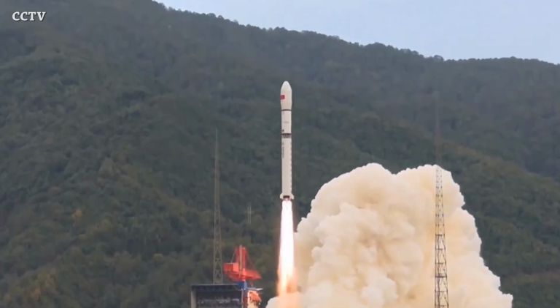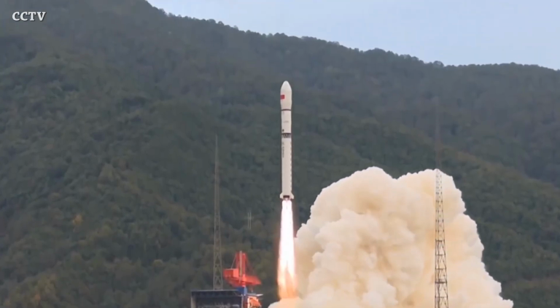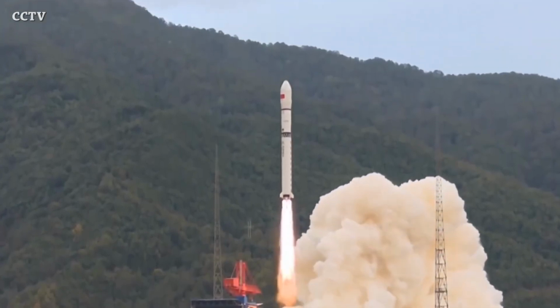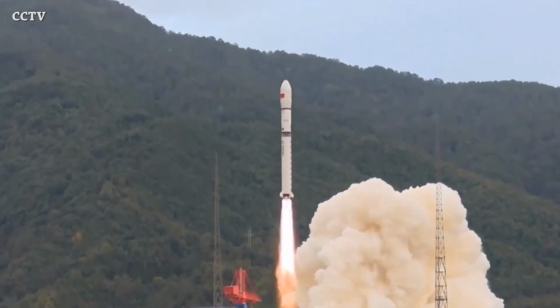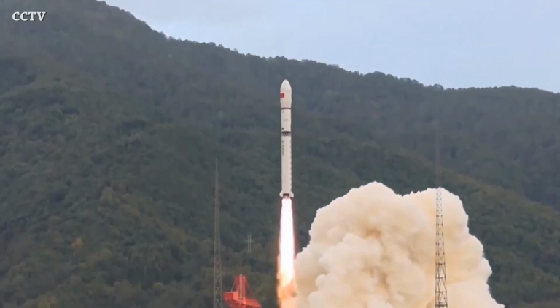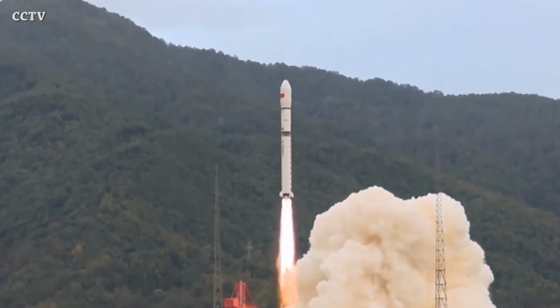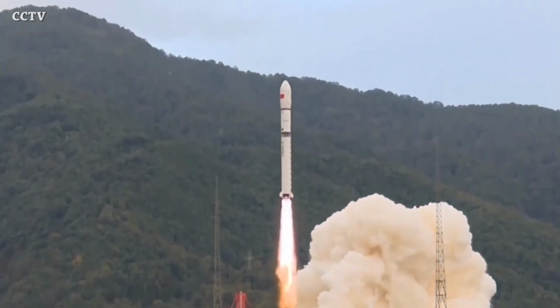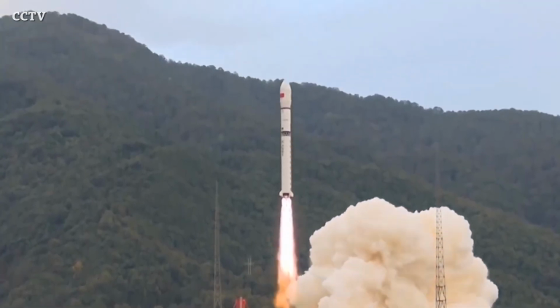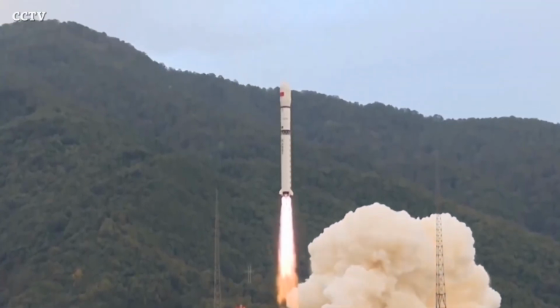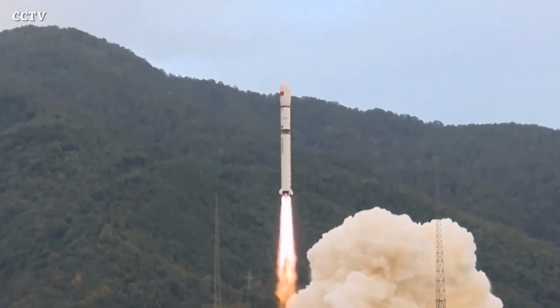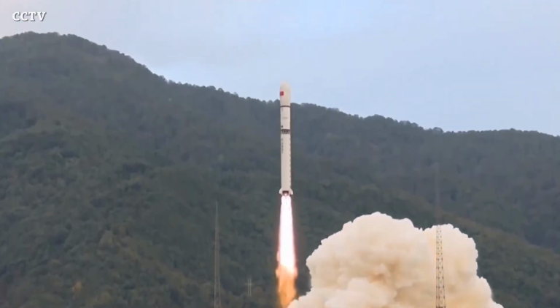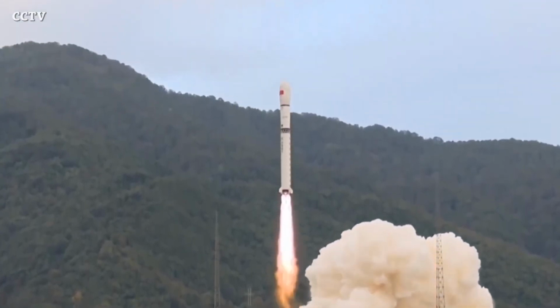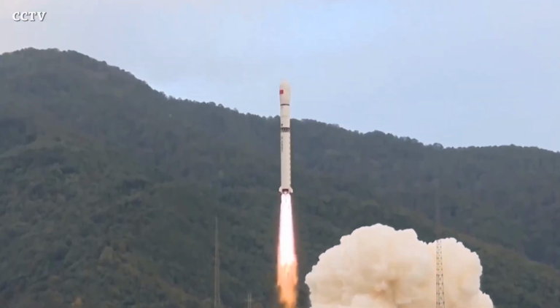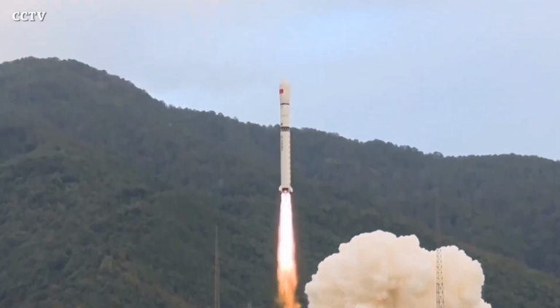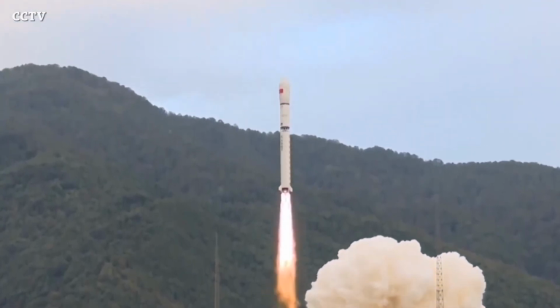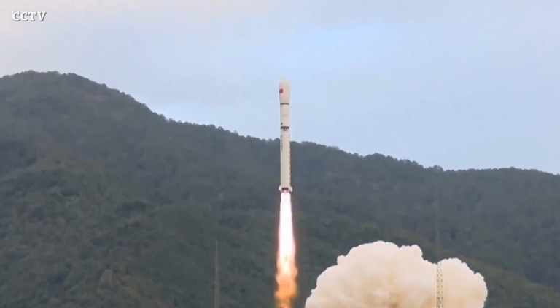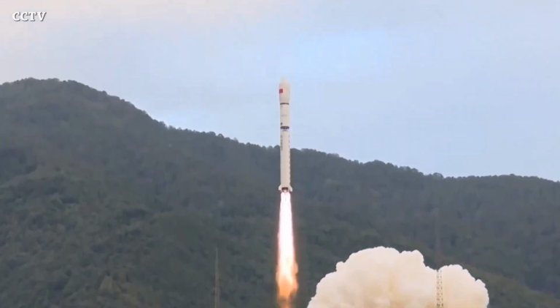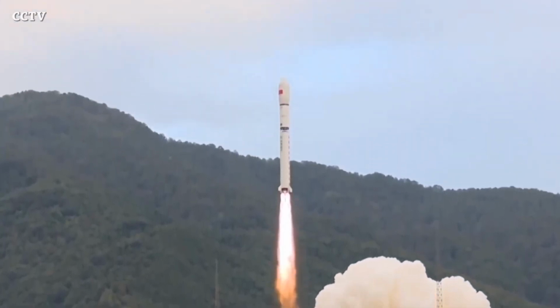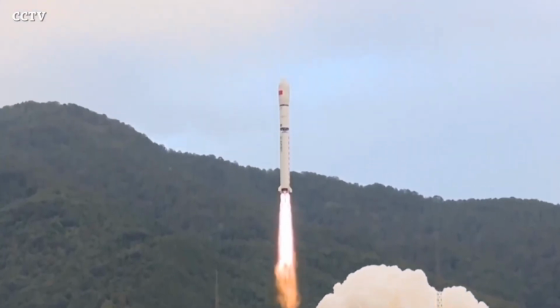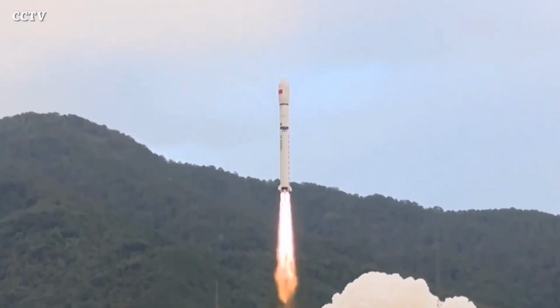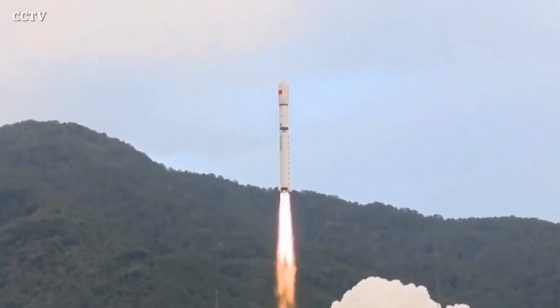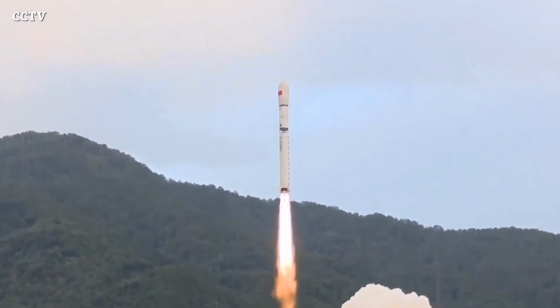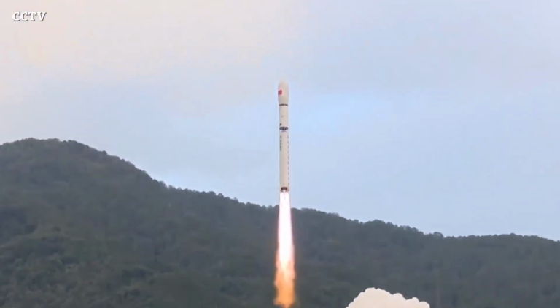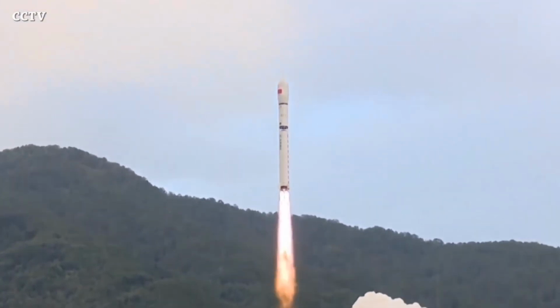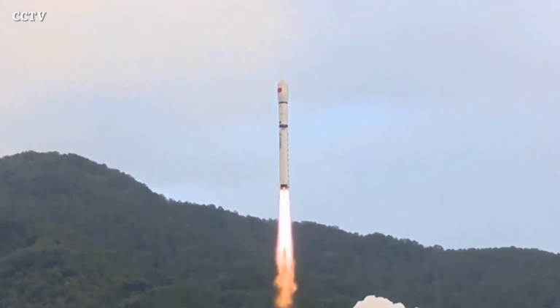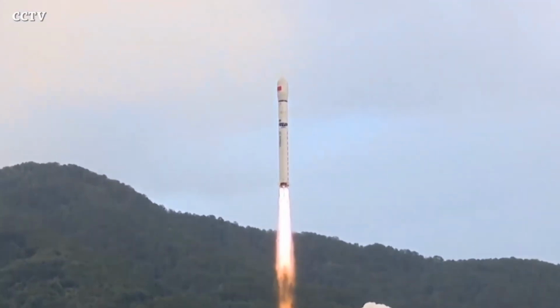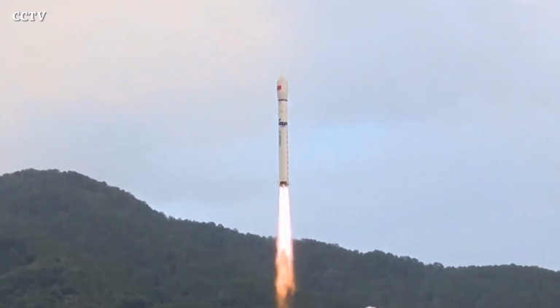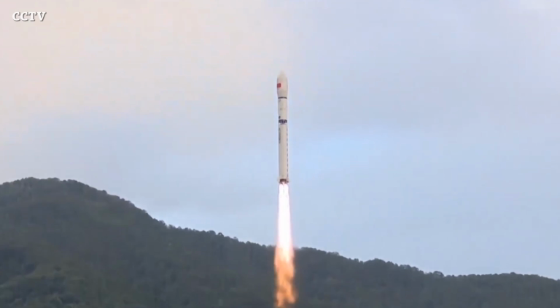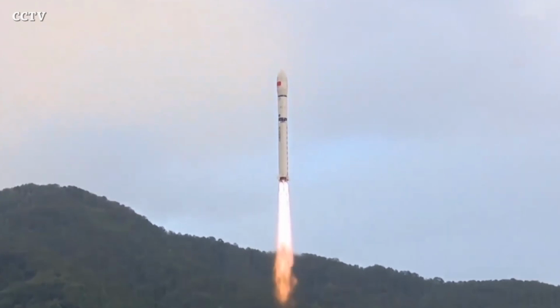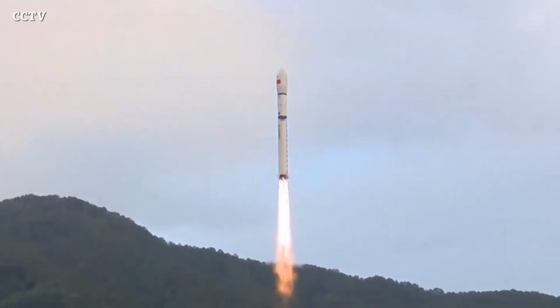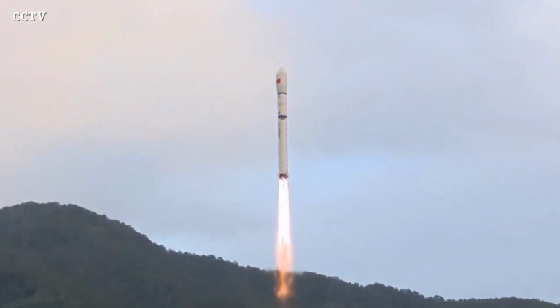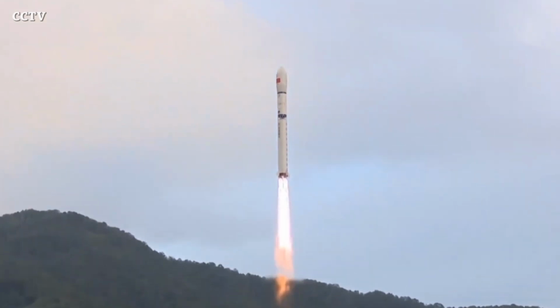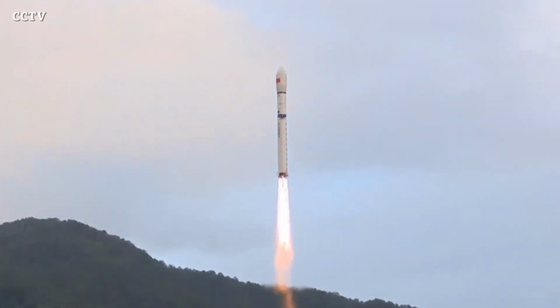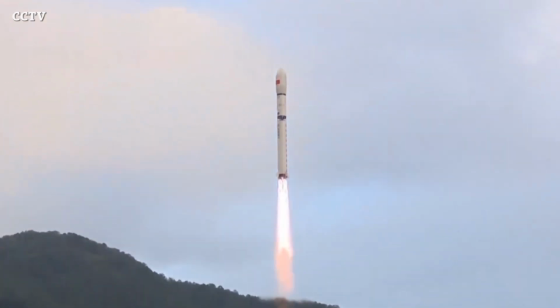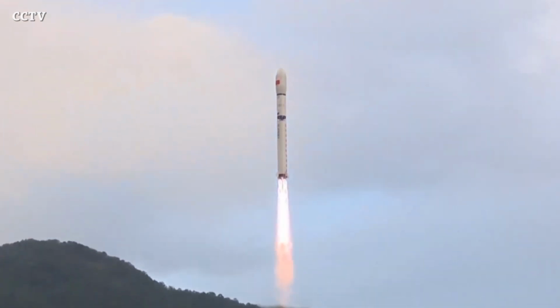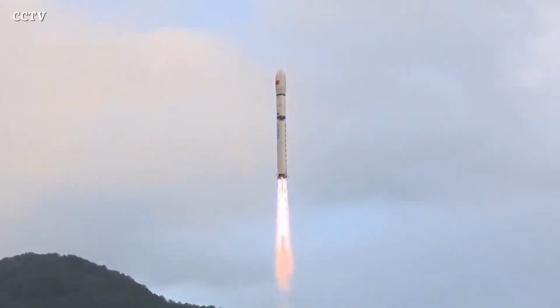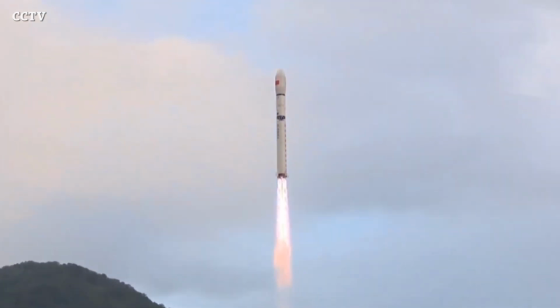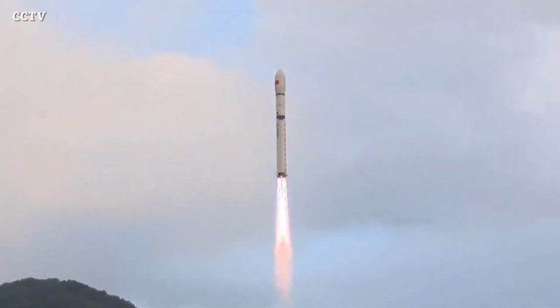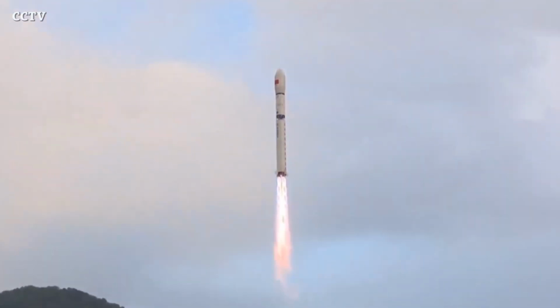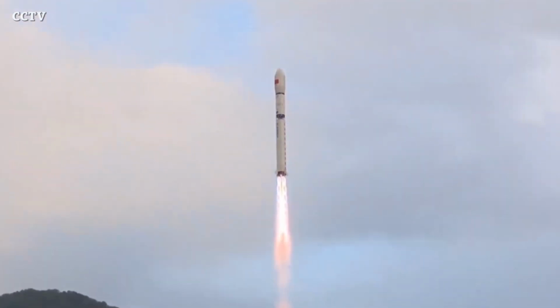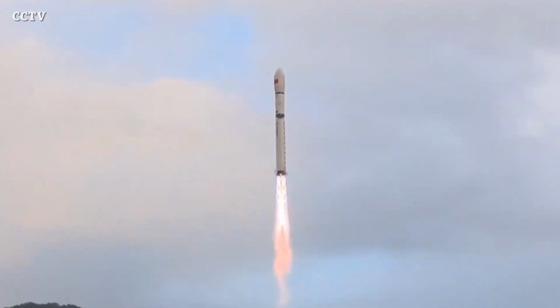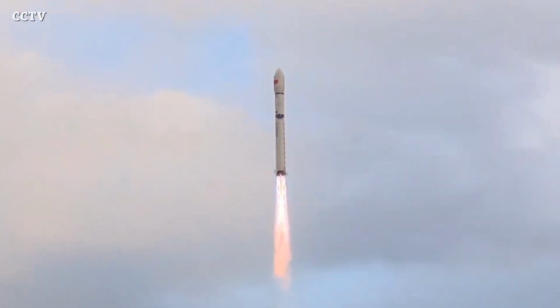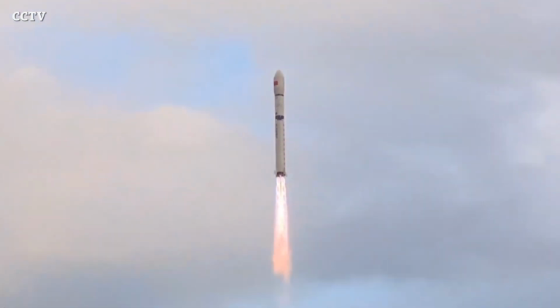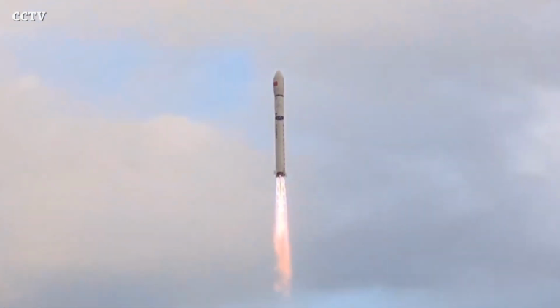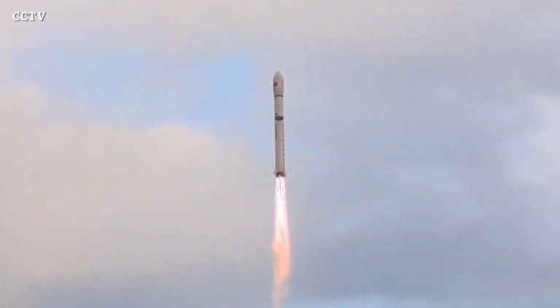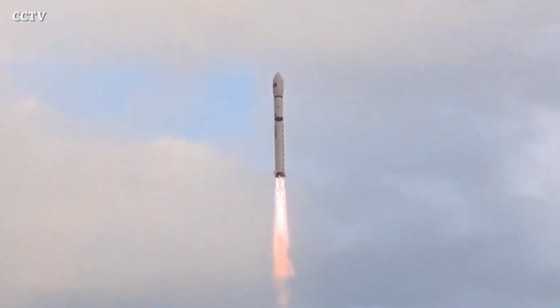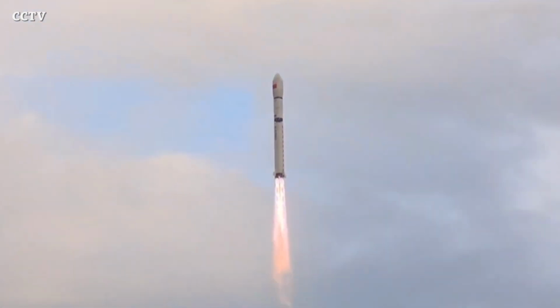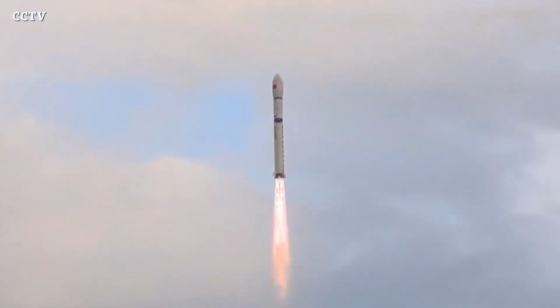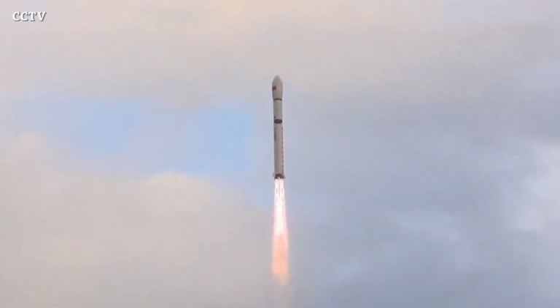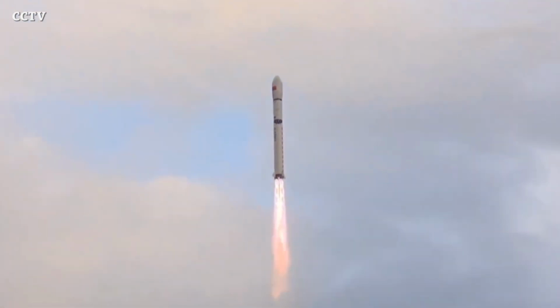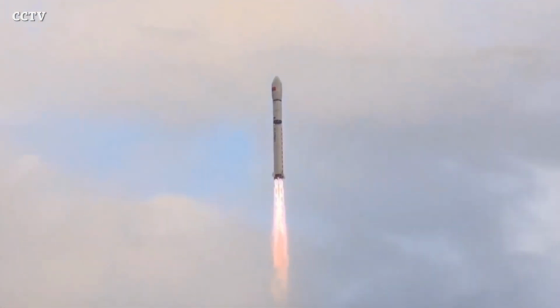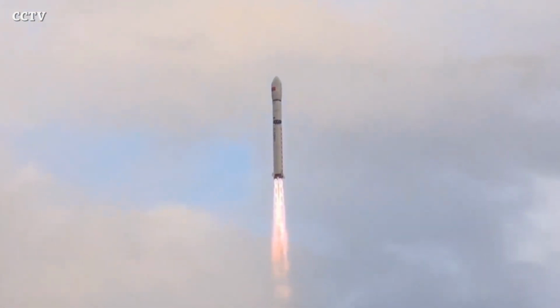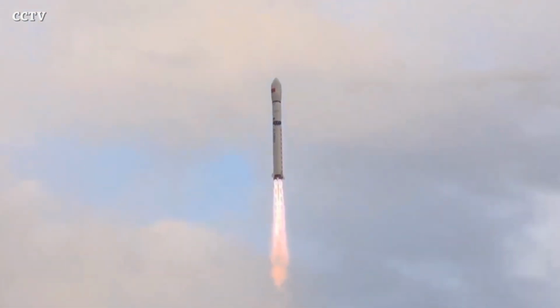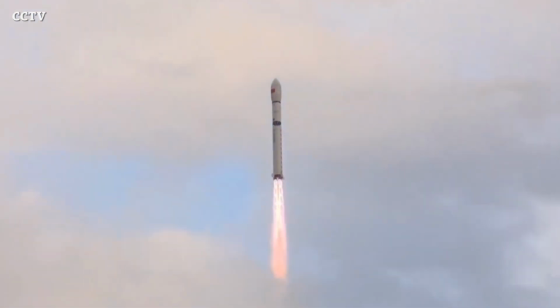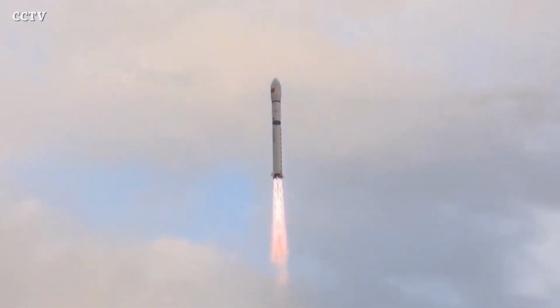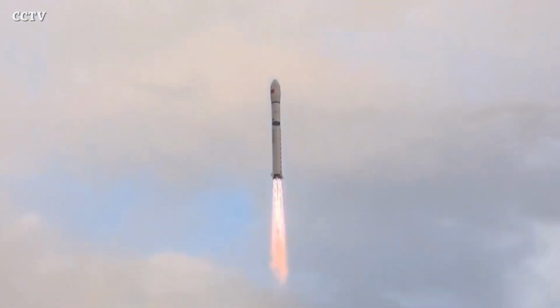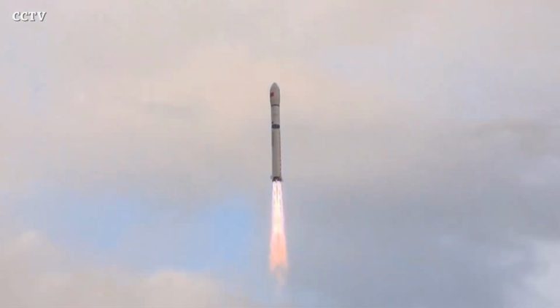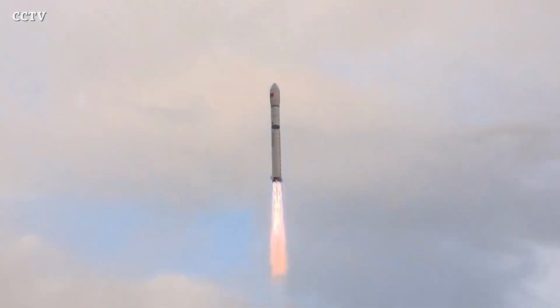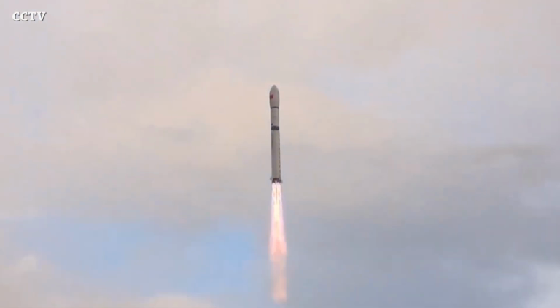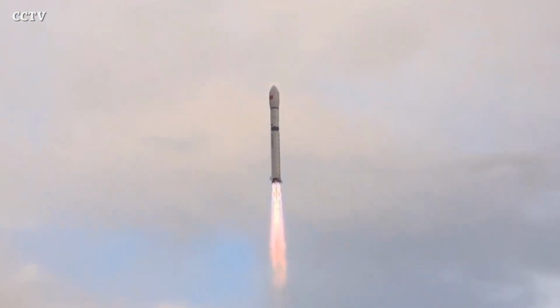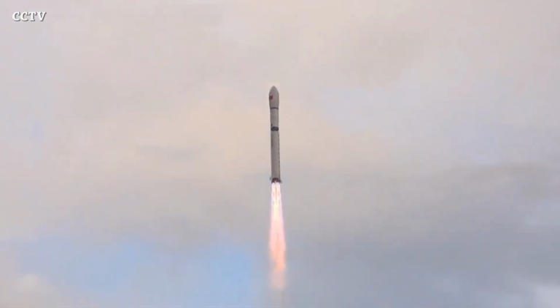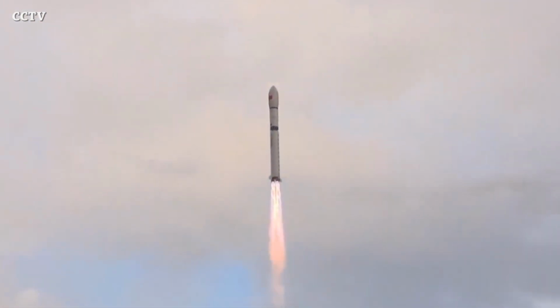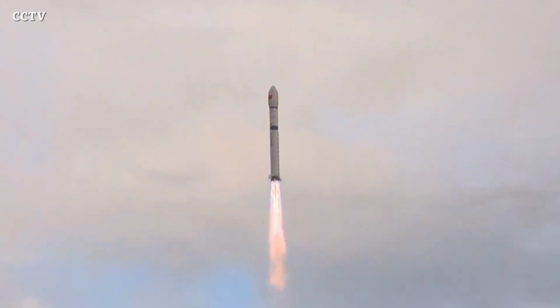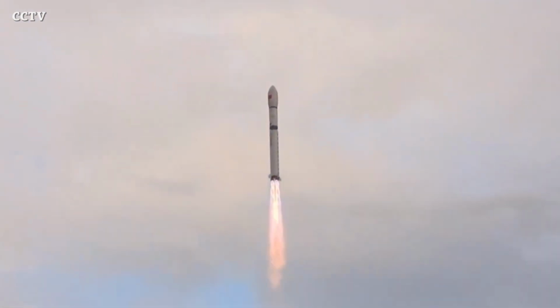Let's end this video with the Long March 2D rocket launching from Jiuquan, carrying an internet constellation demonstration satellite. Liftoff.